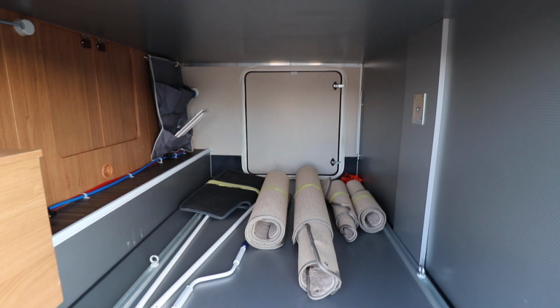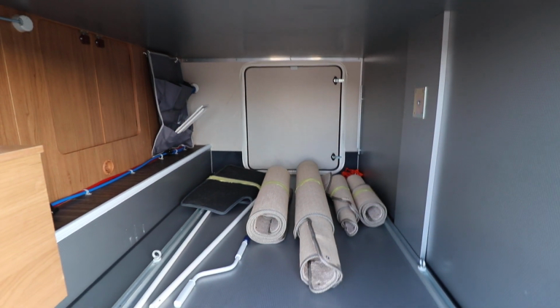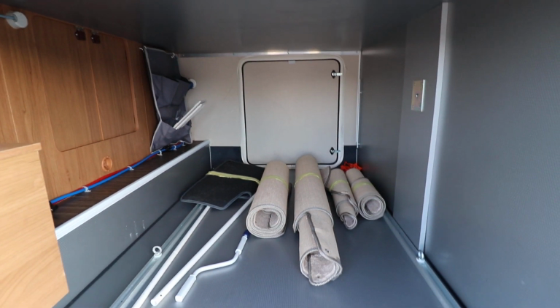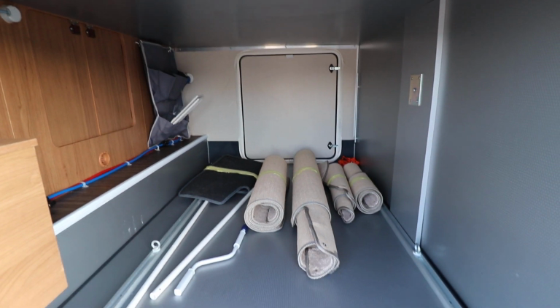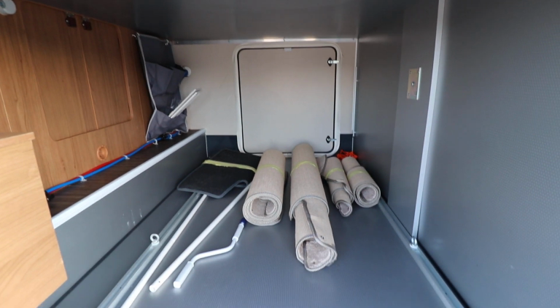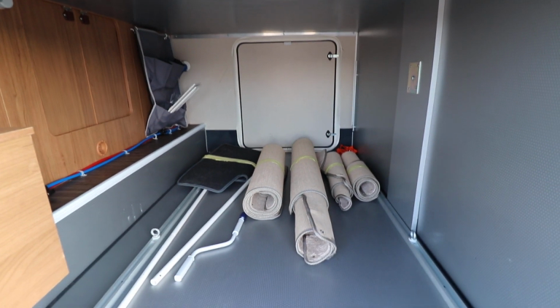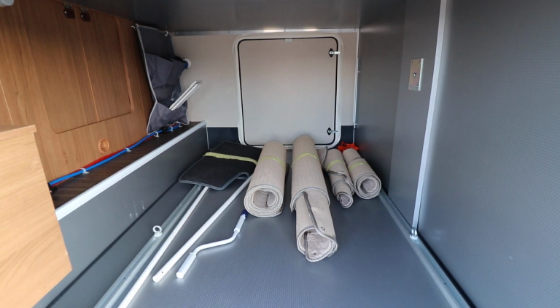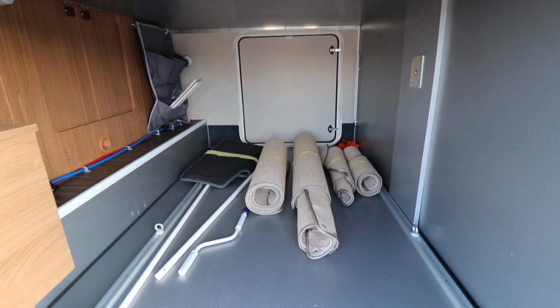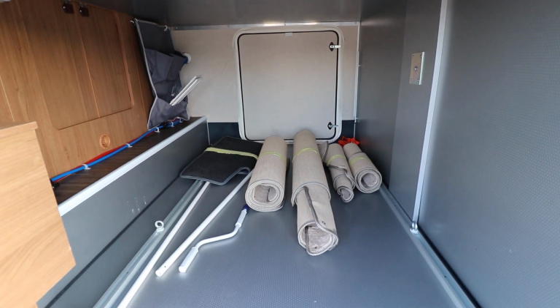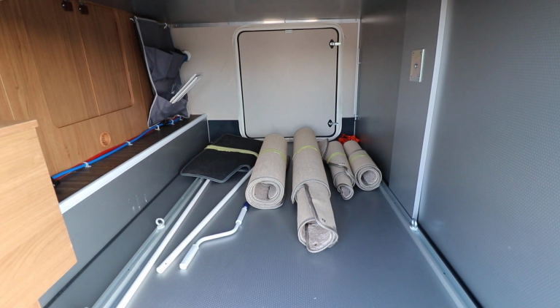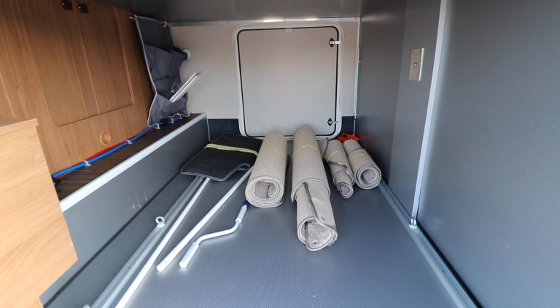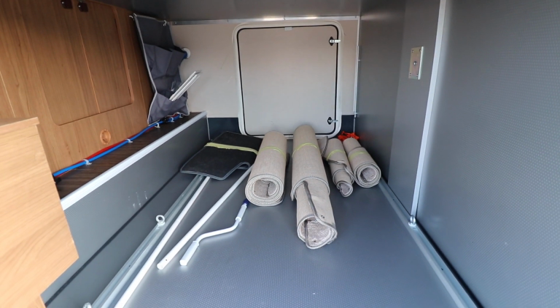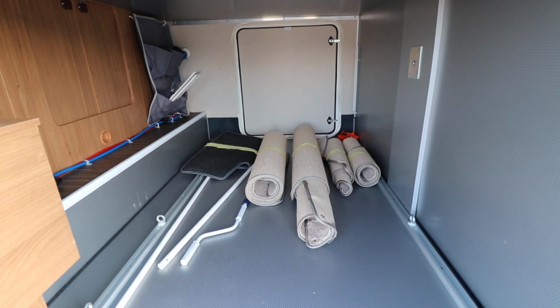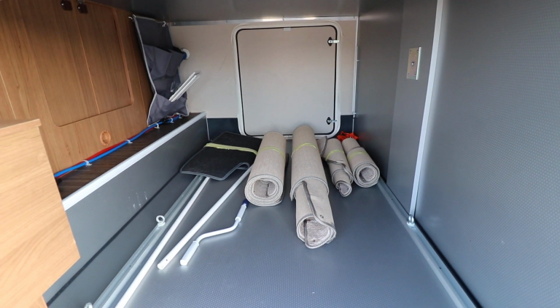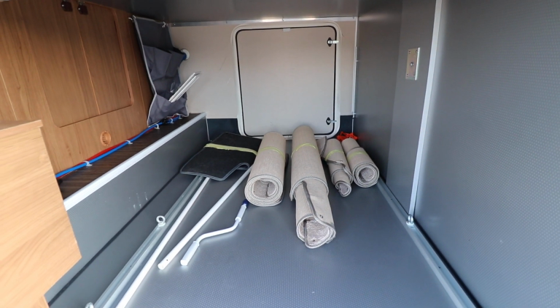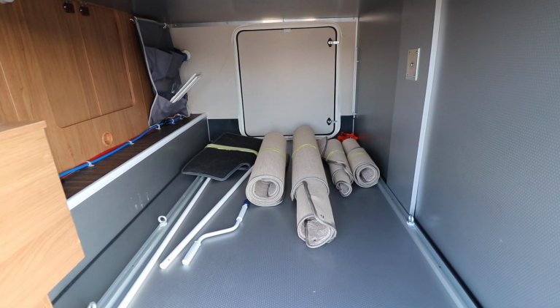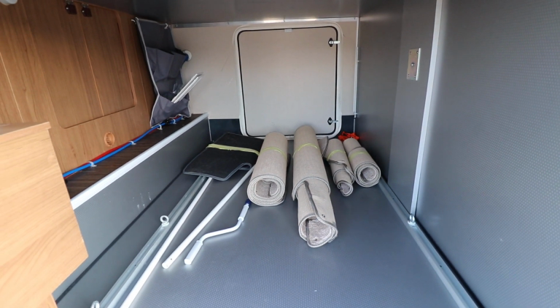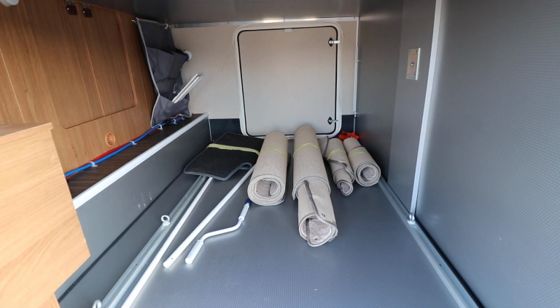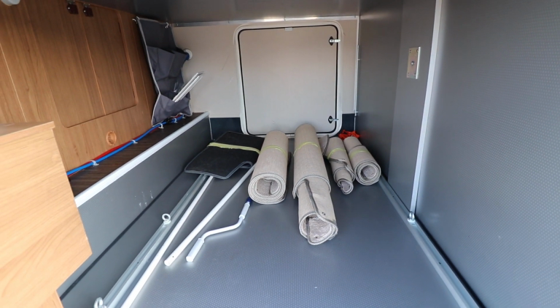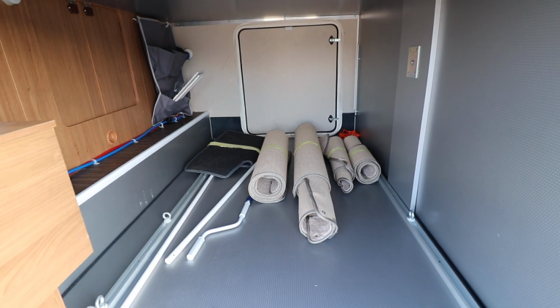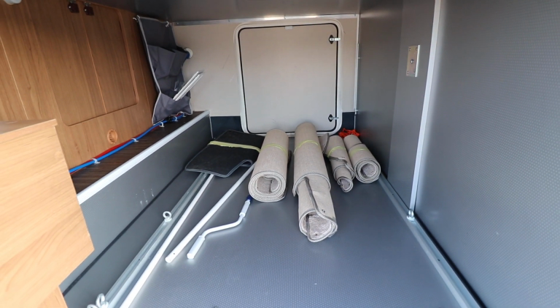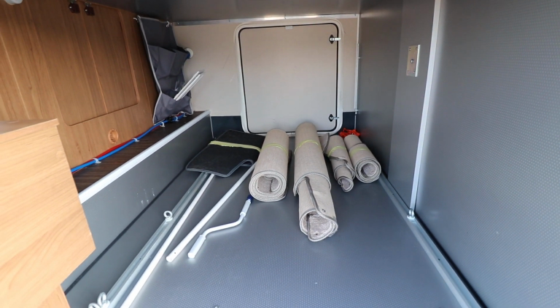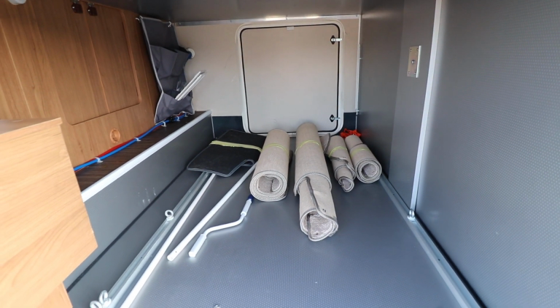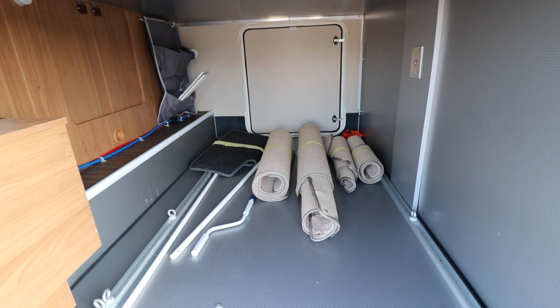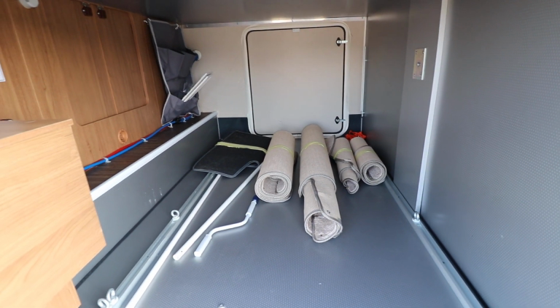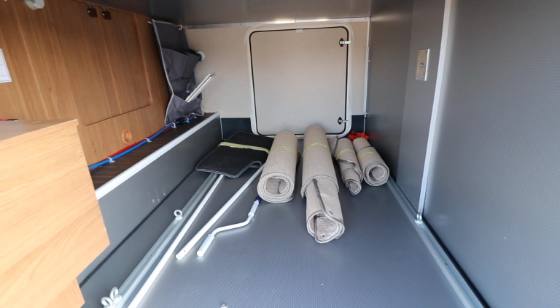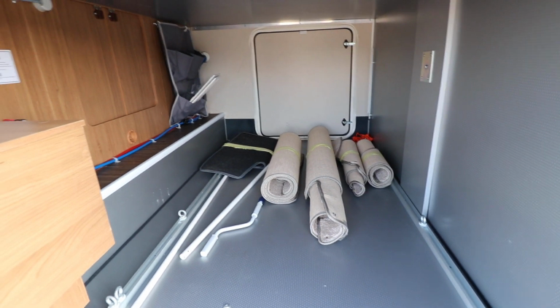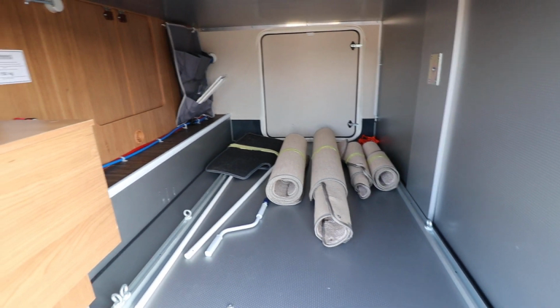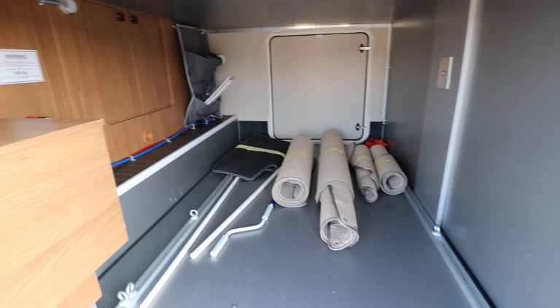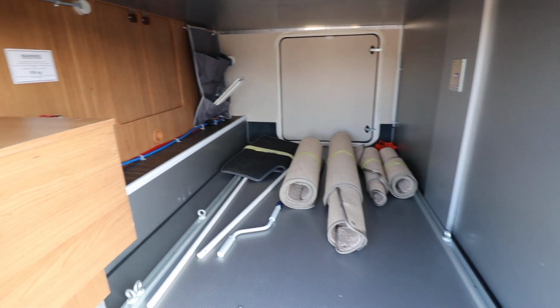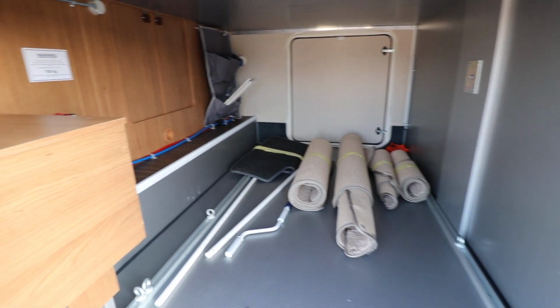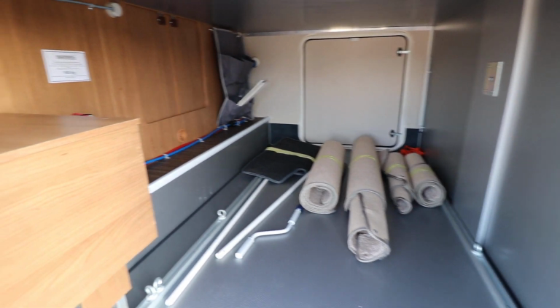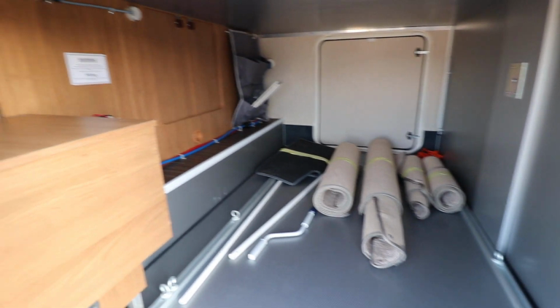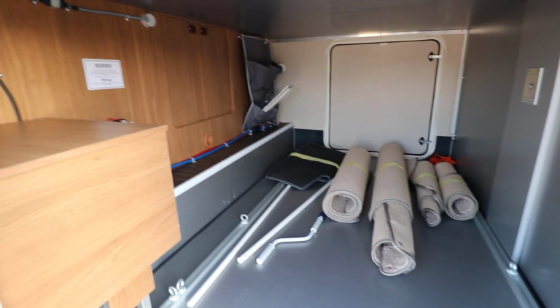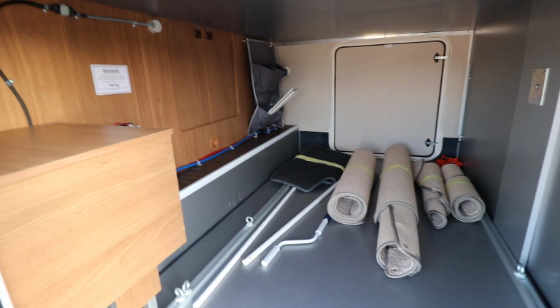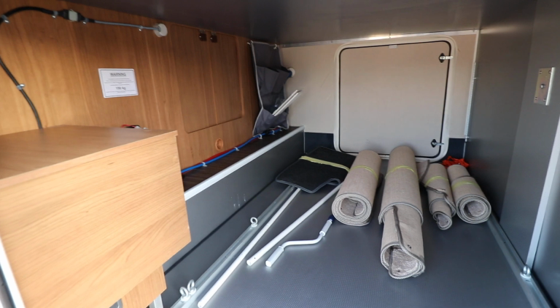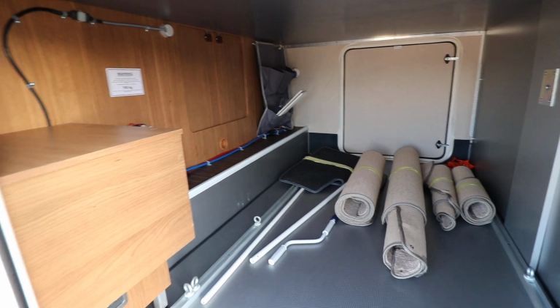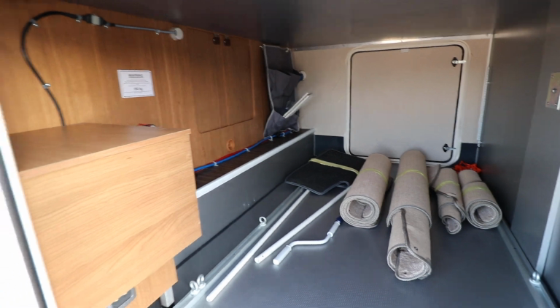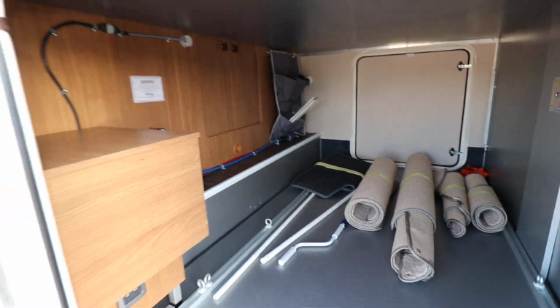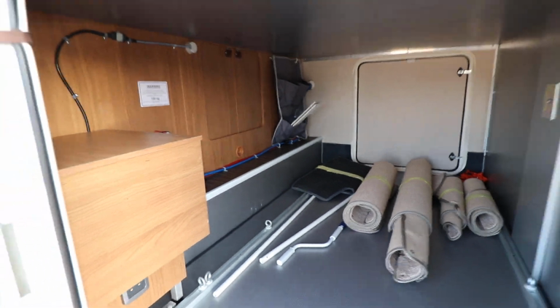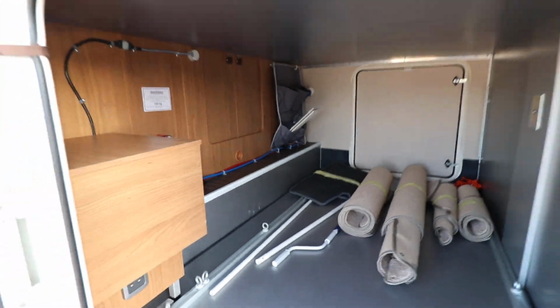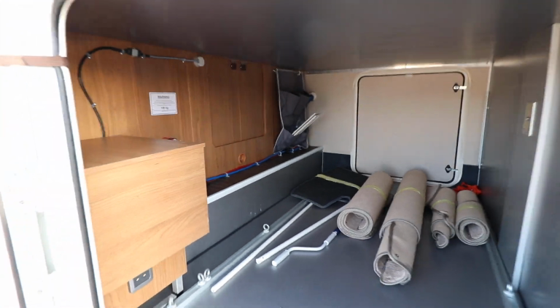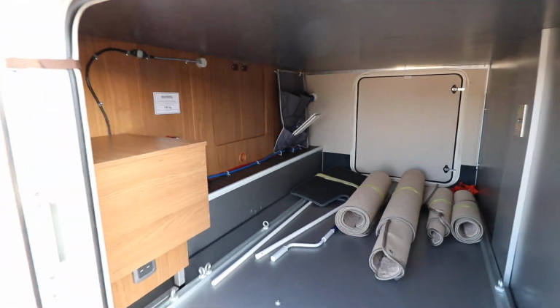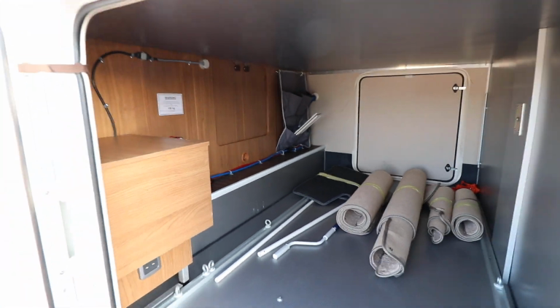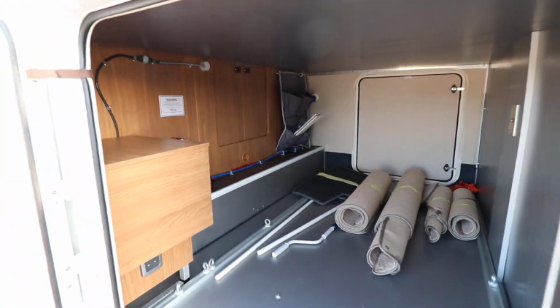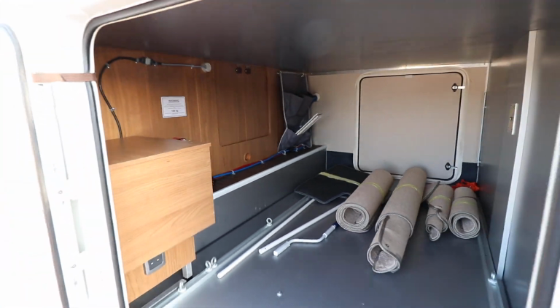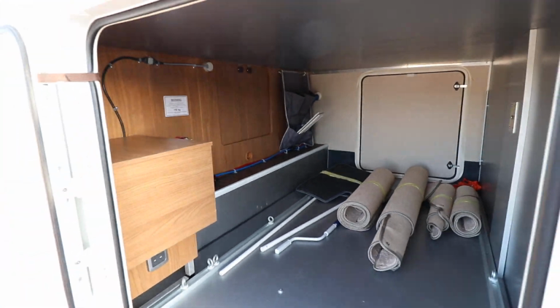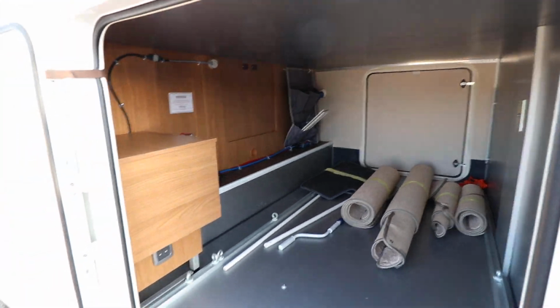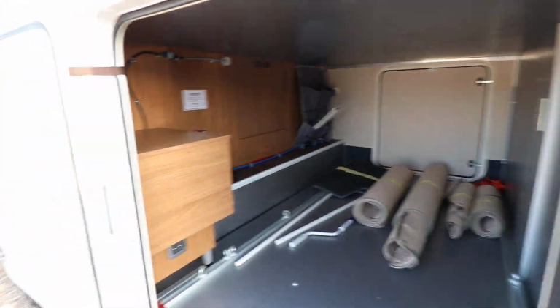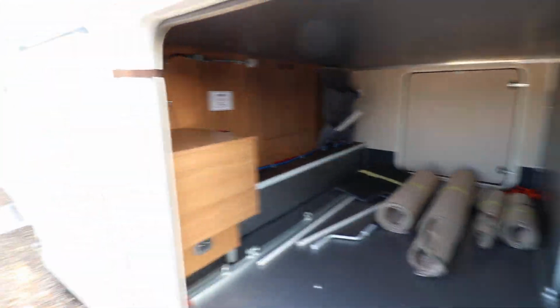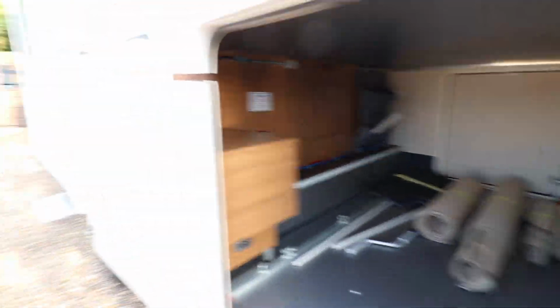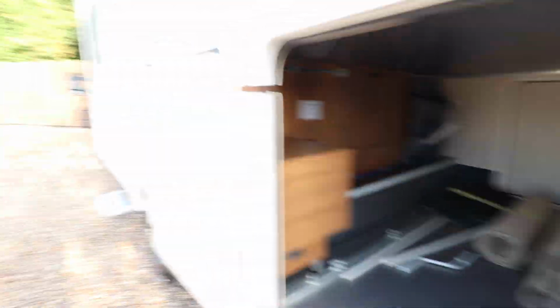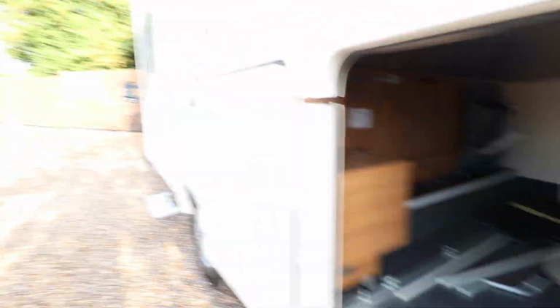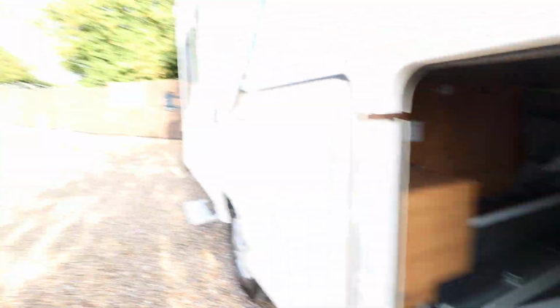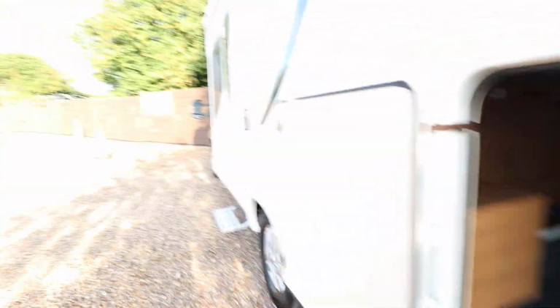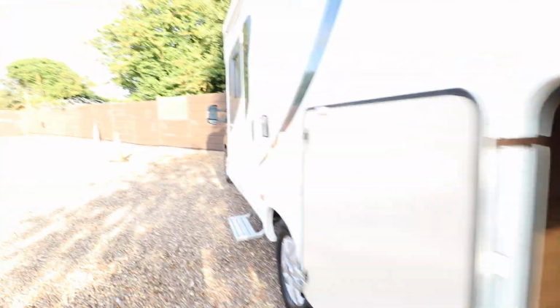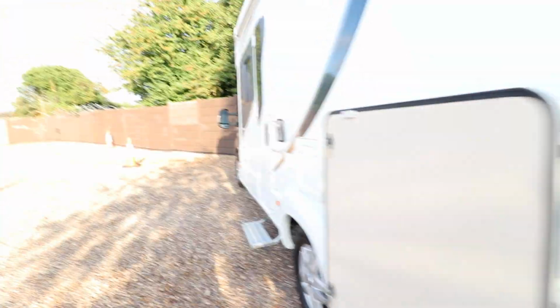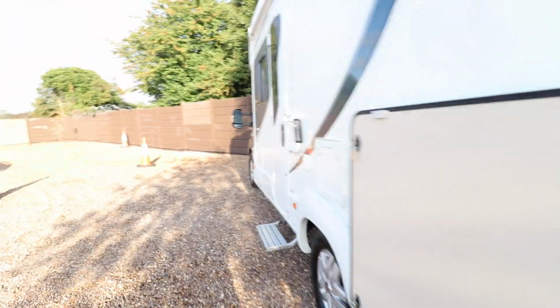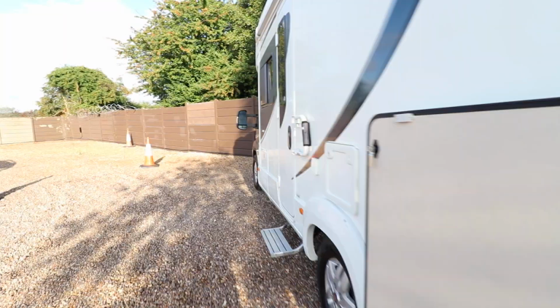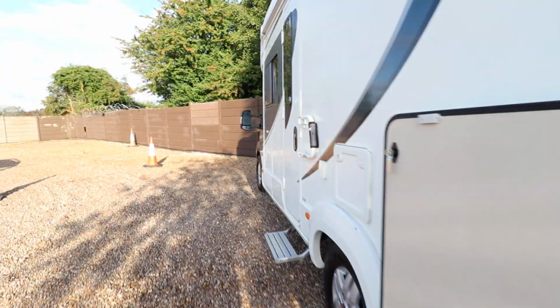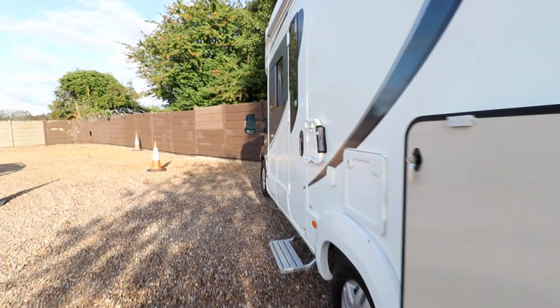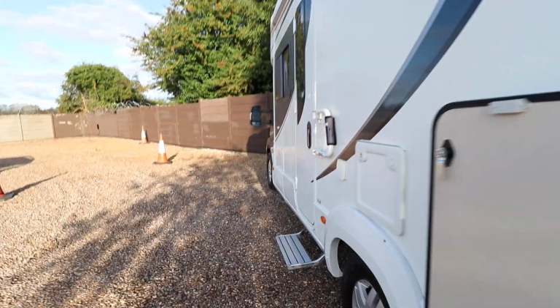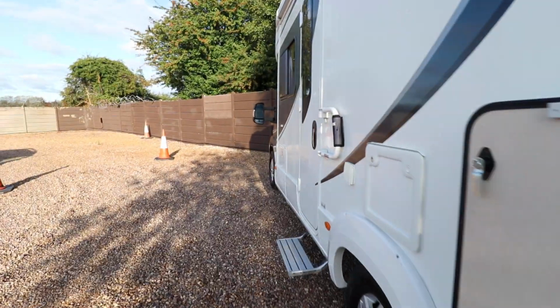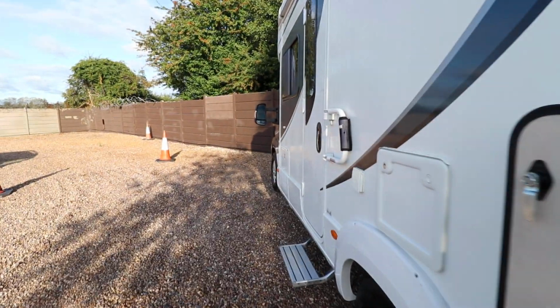You can see you've got your carpets in there as well. It's a nice big space for storage. So go have a look inside.